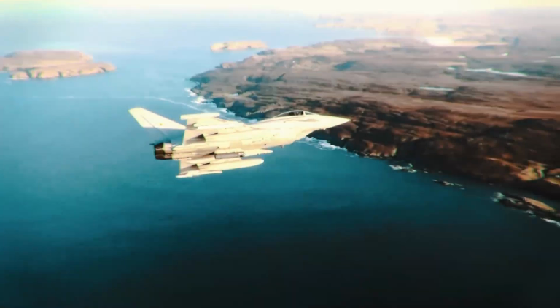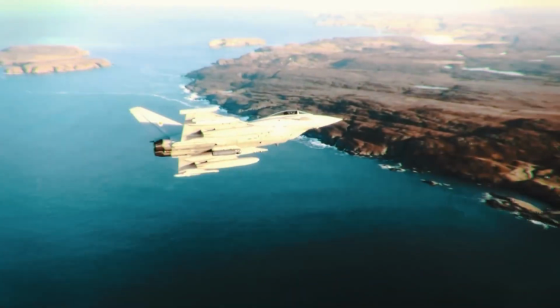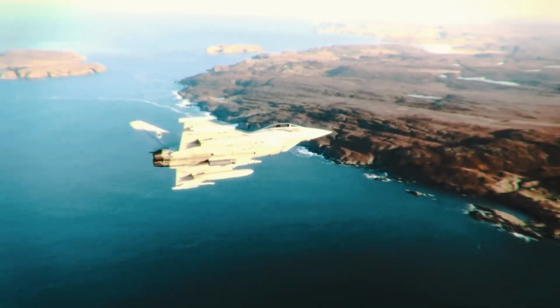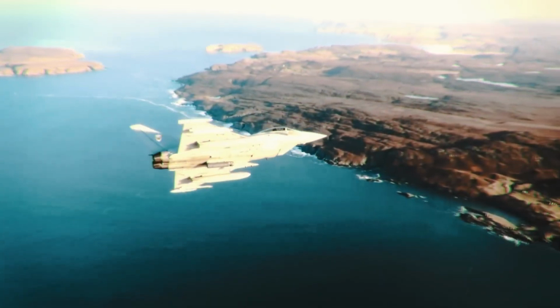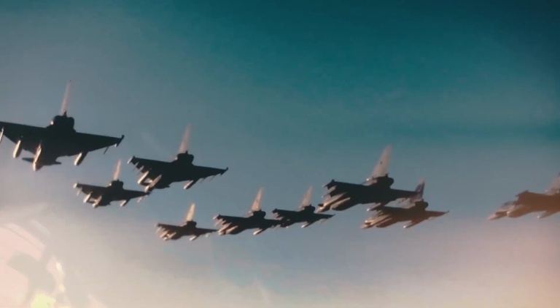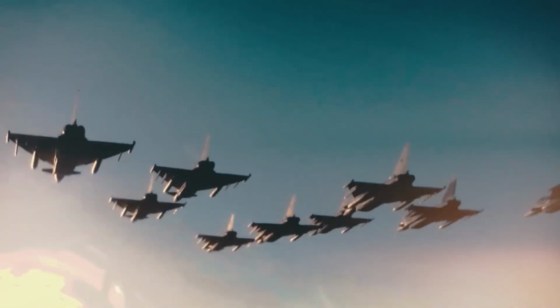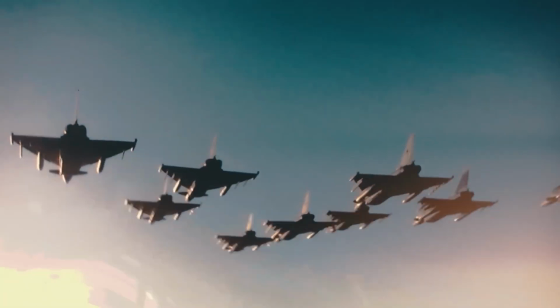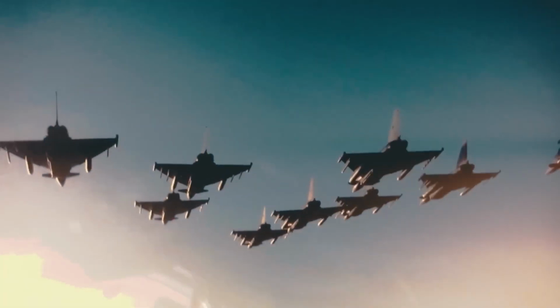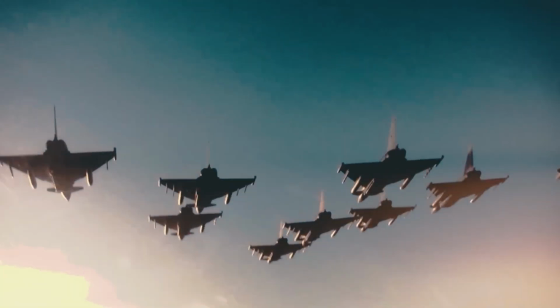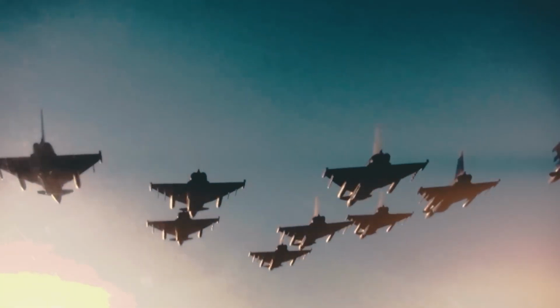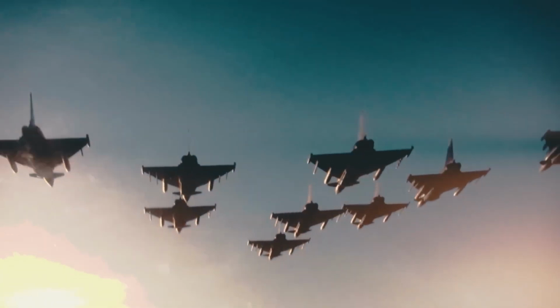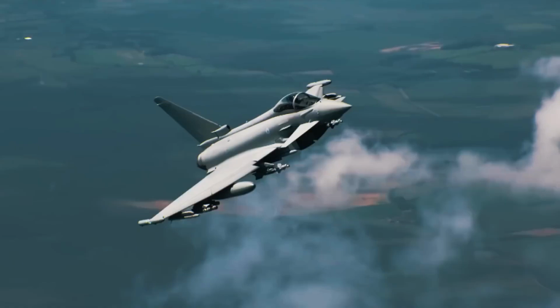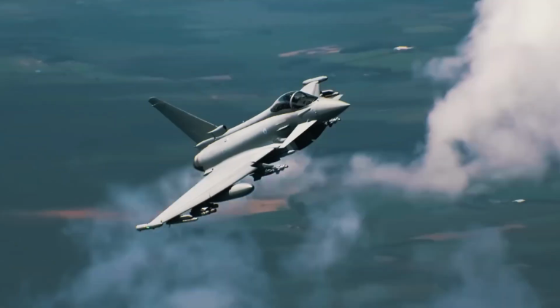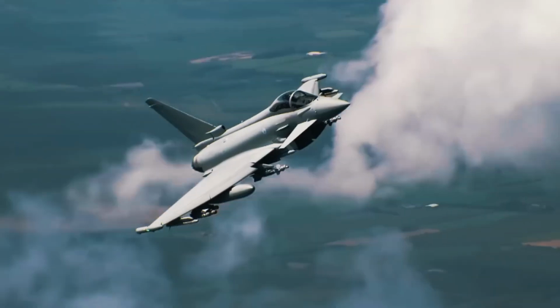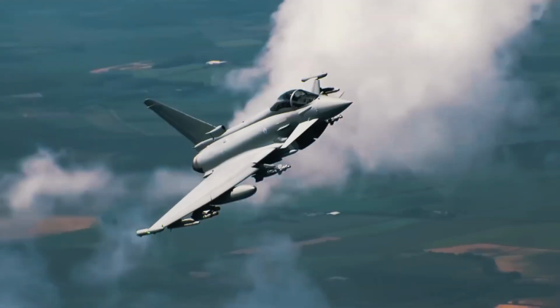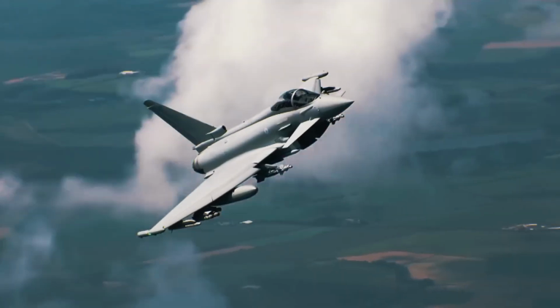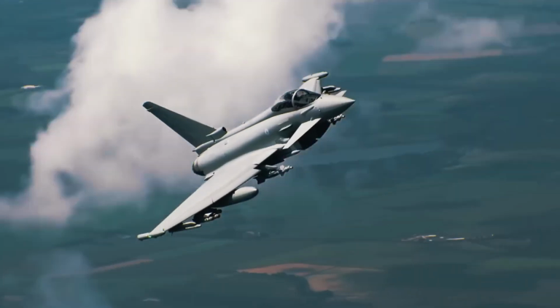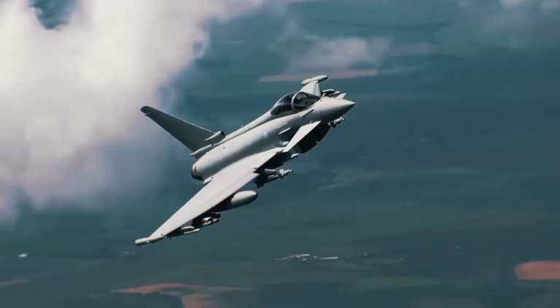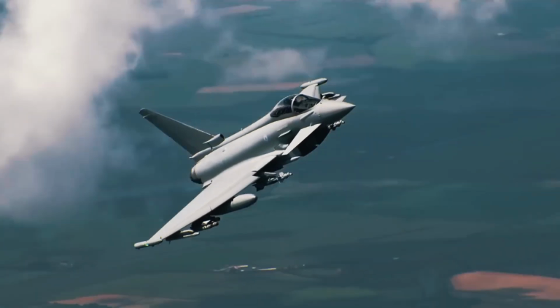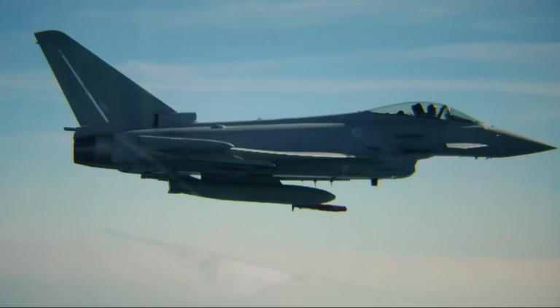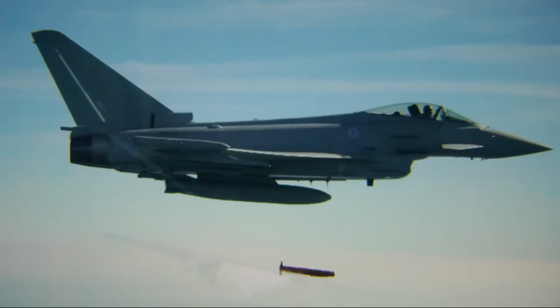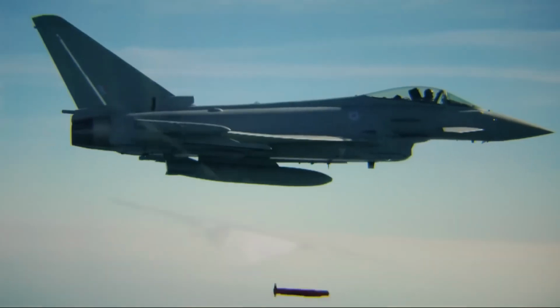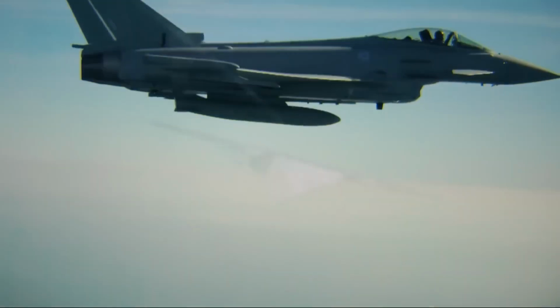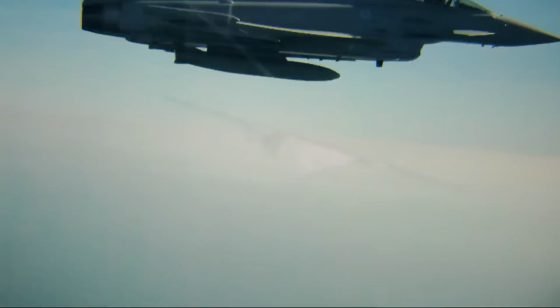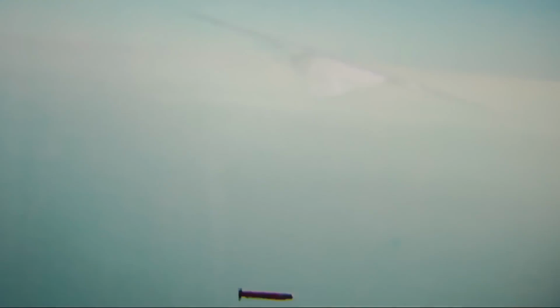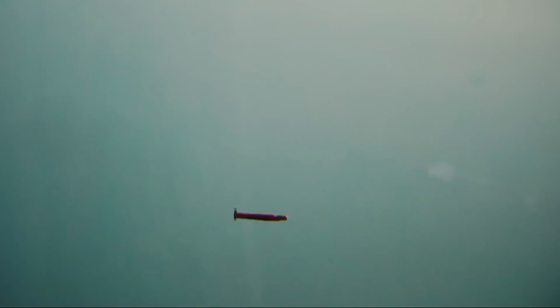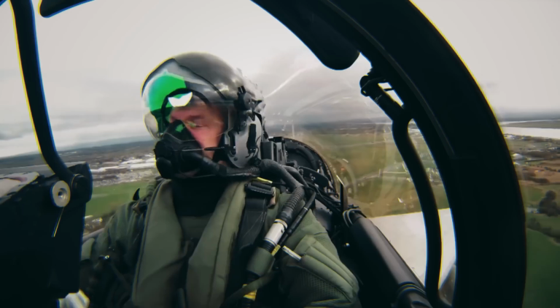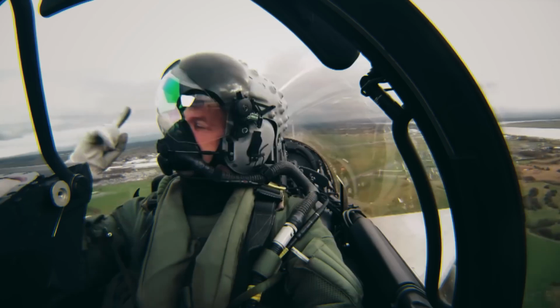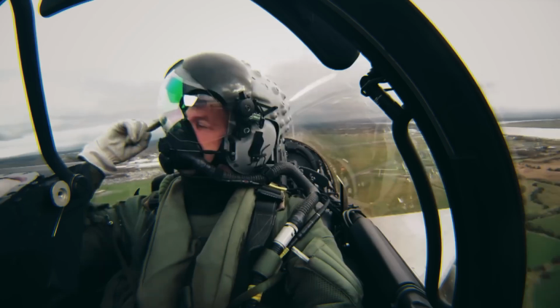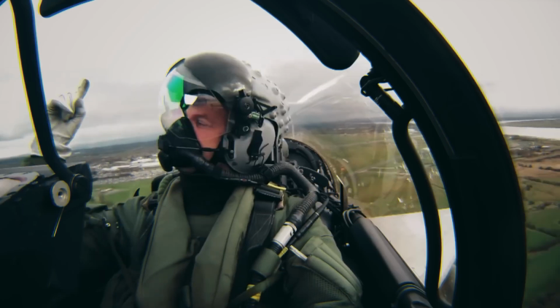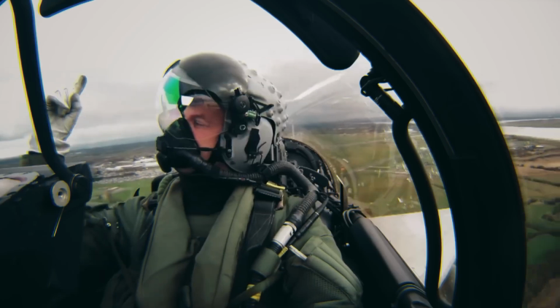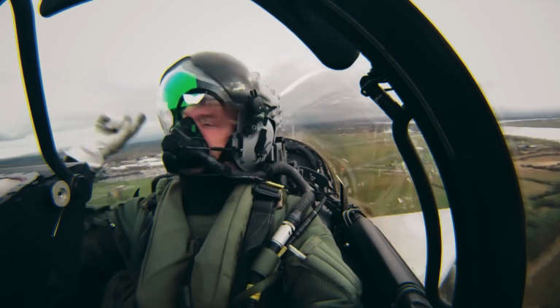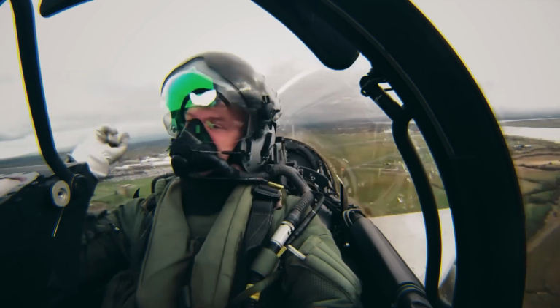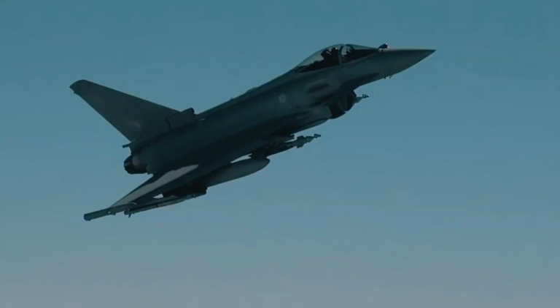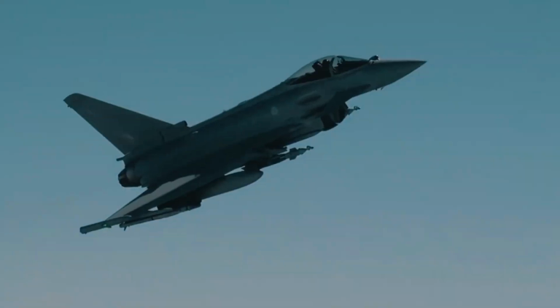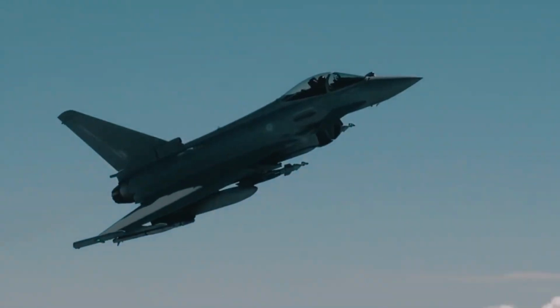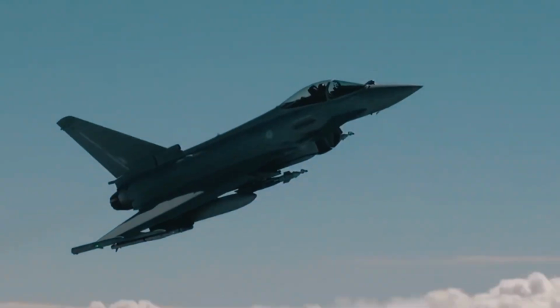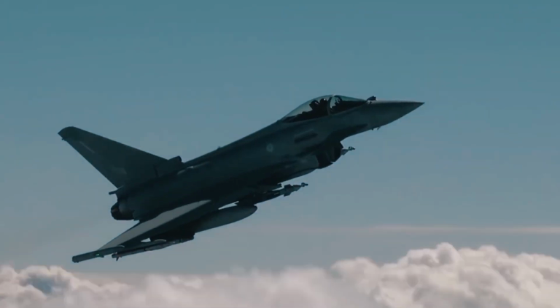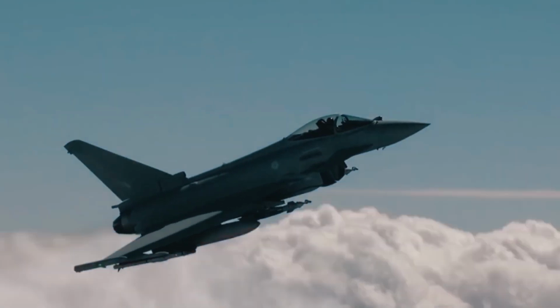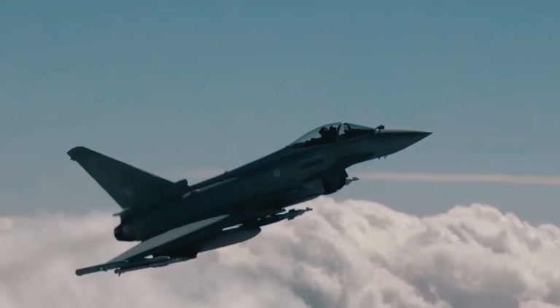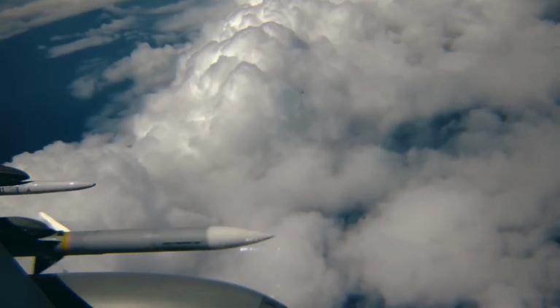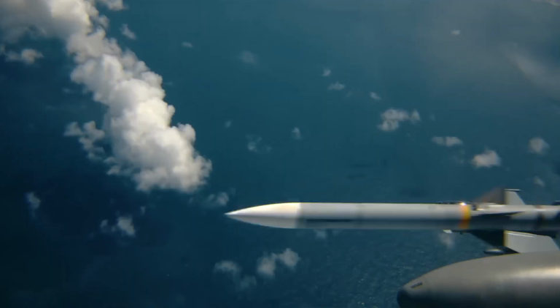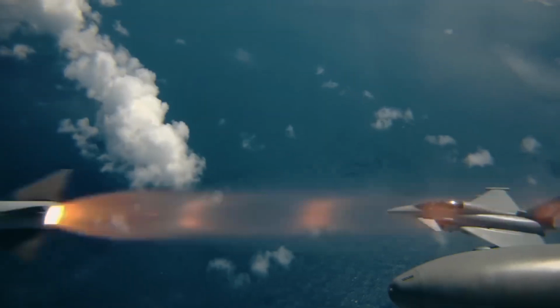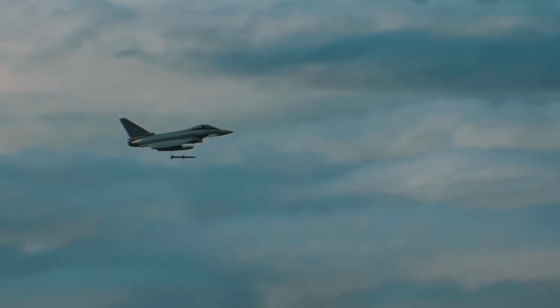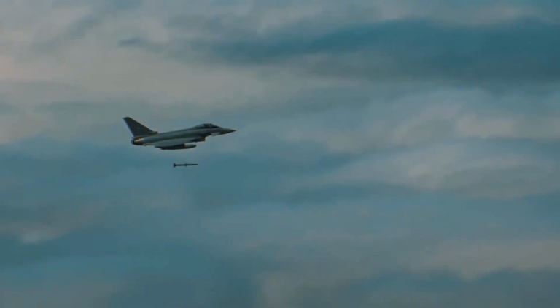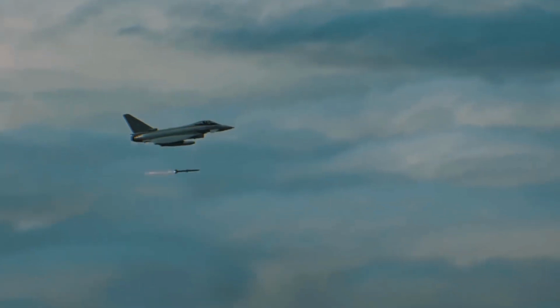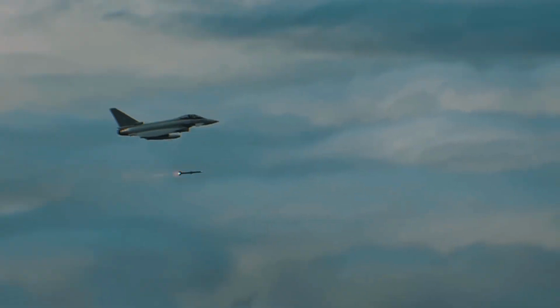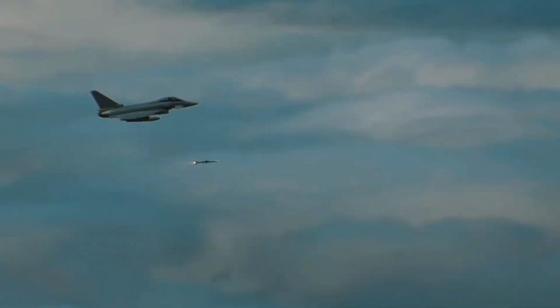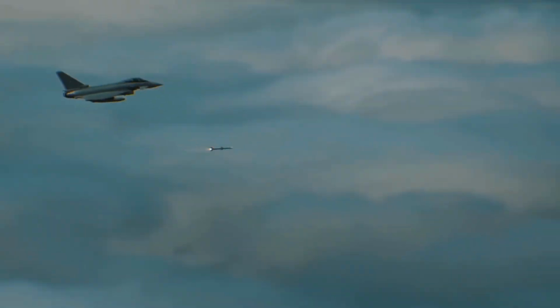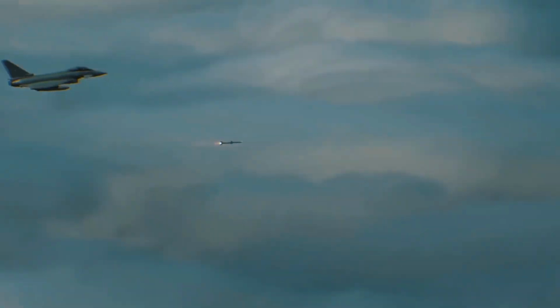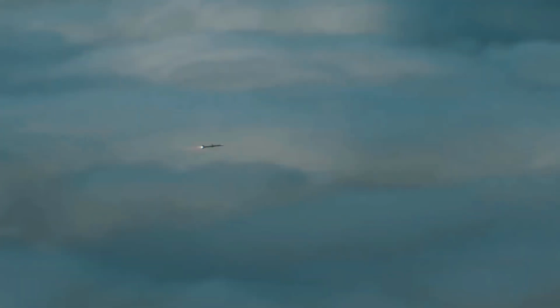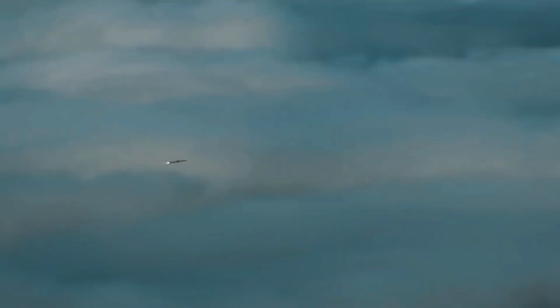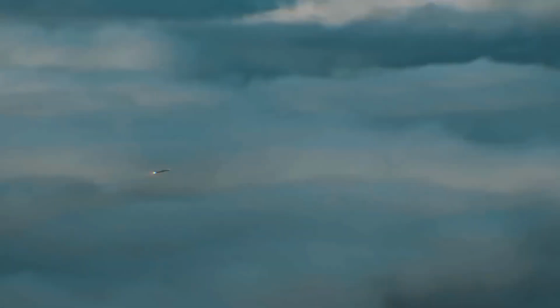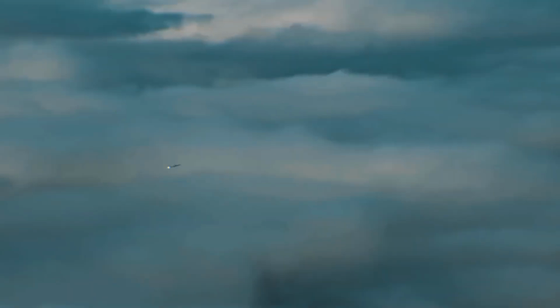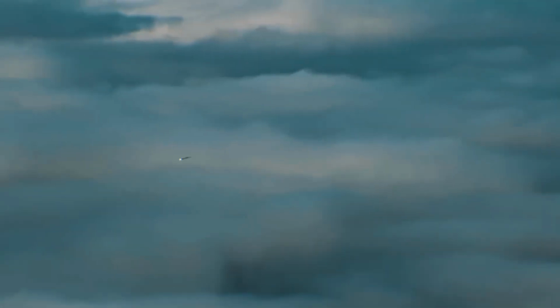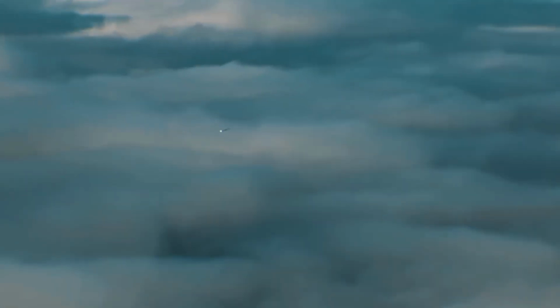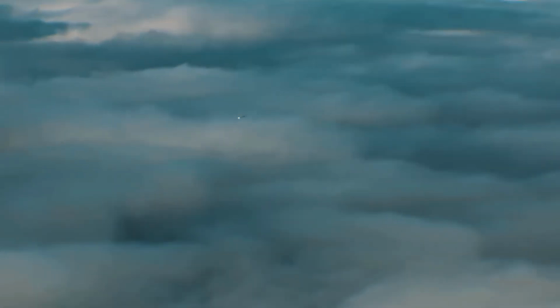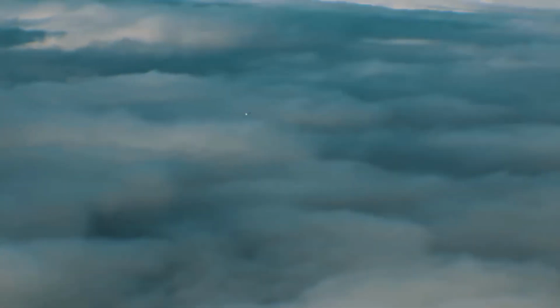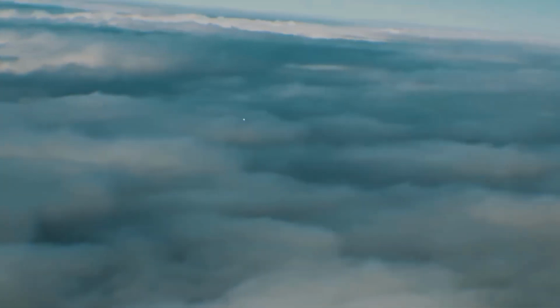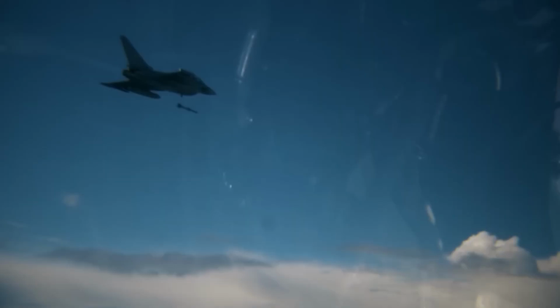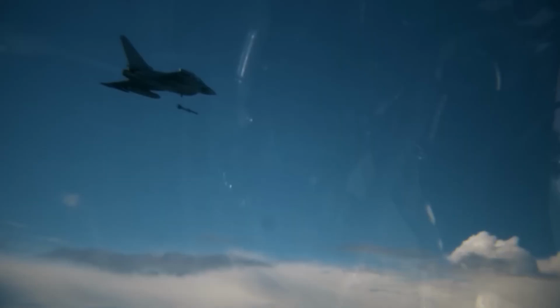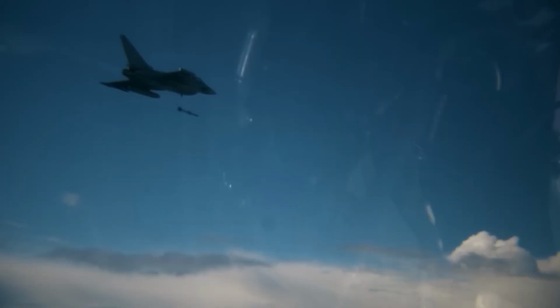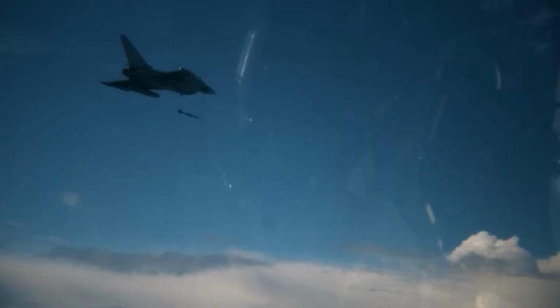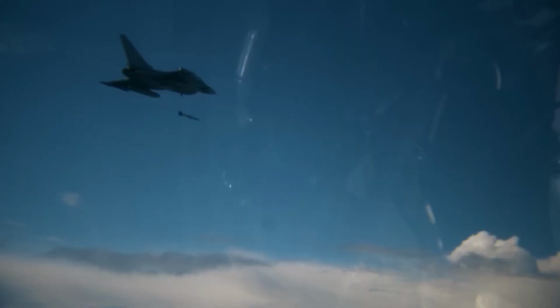This perfect blend of speed, agility, and technology makes the Eurofighter Typhoon one of the deadliest threats any enemy could face.